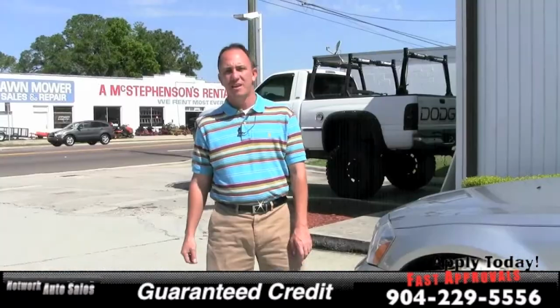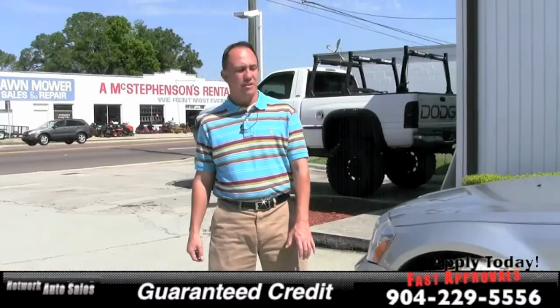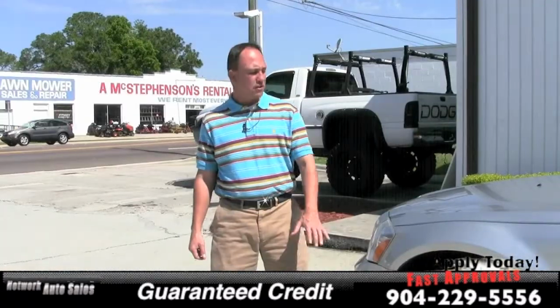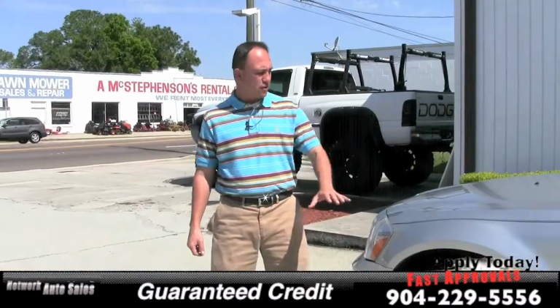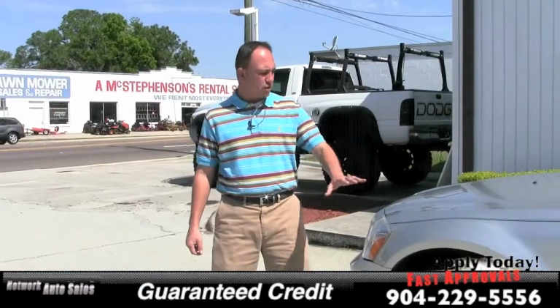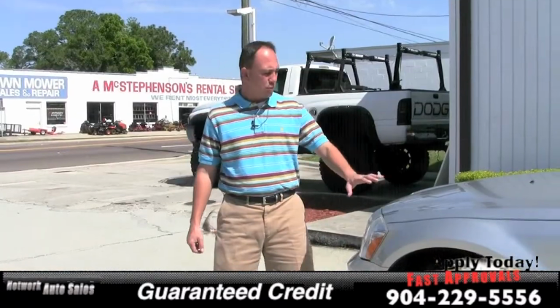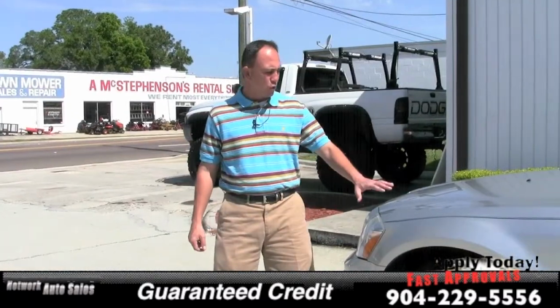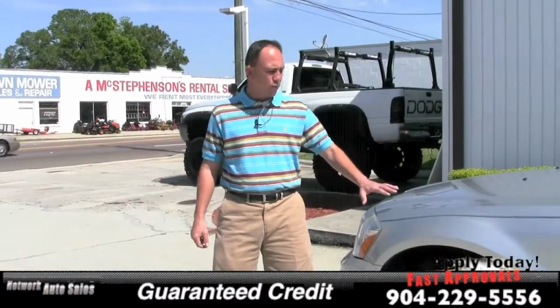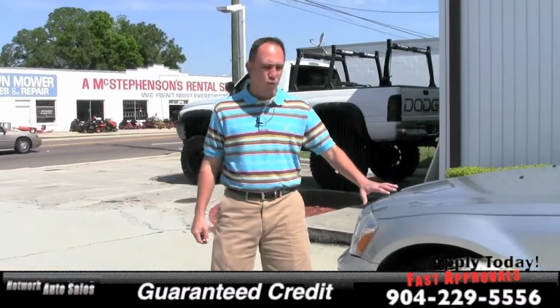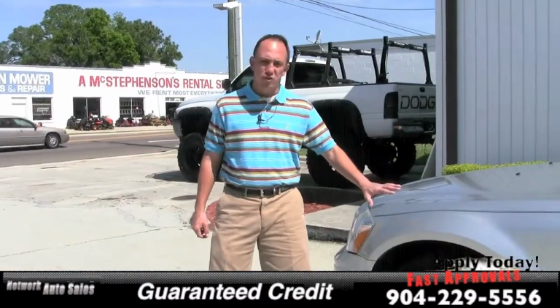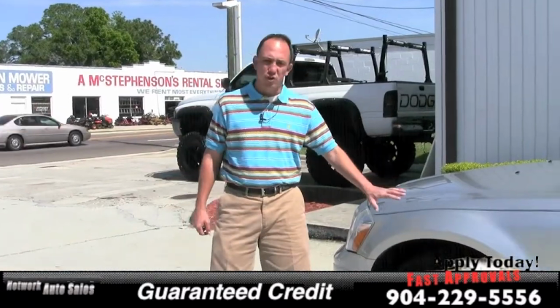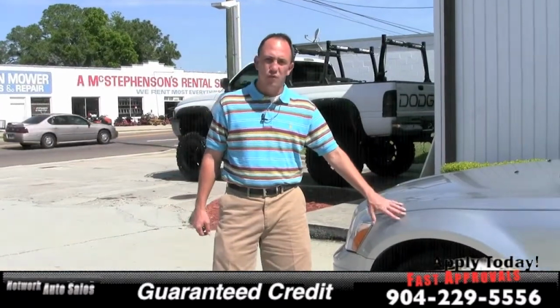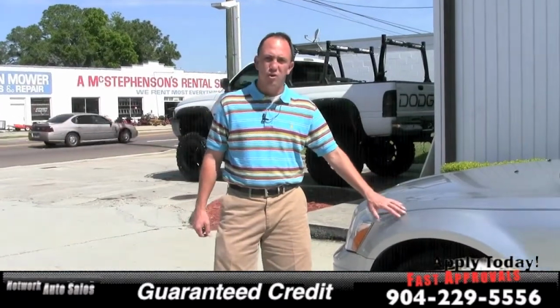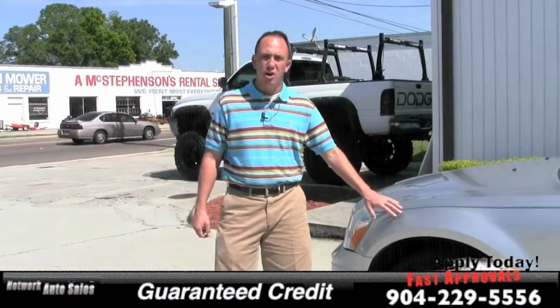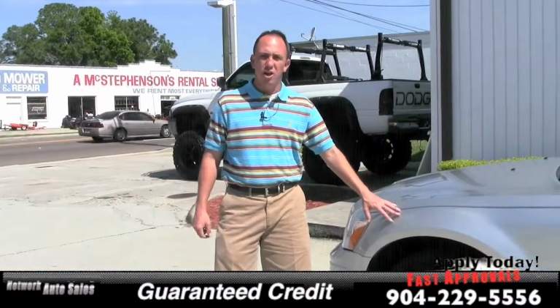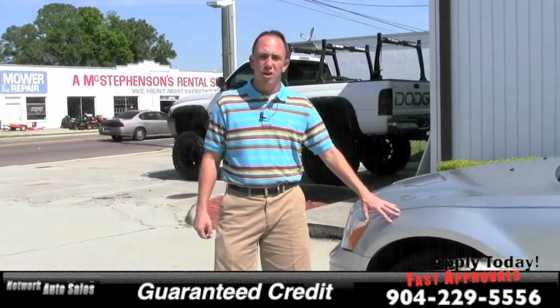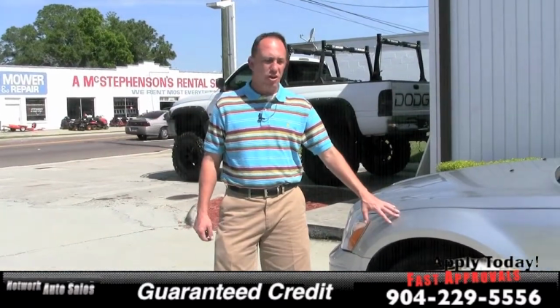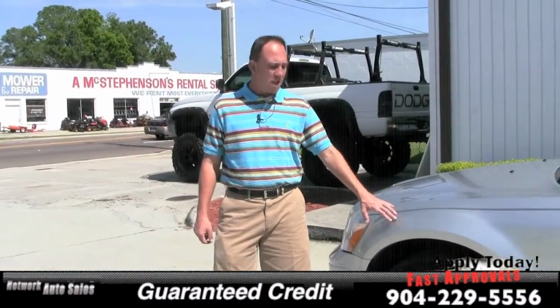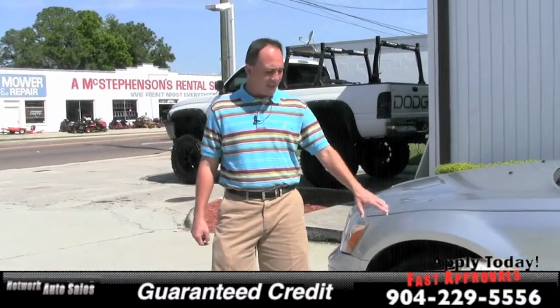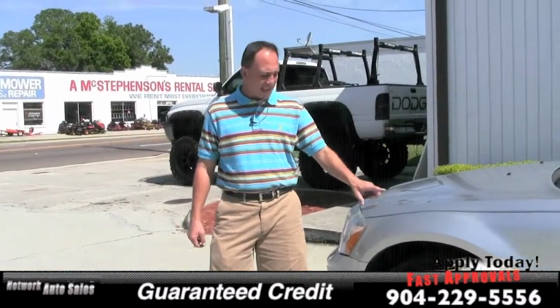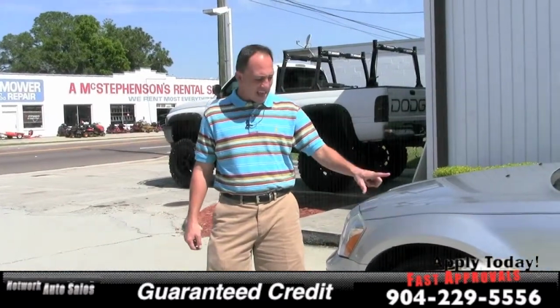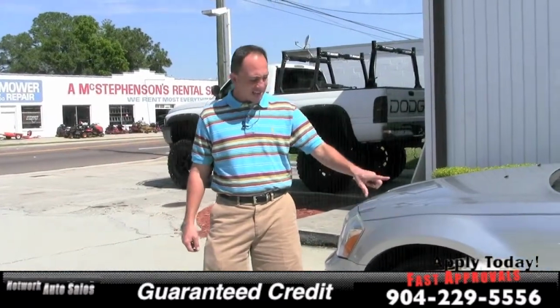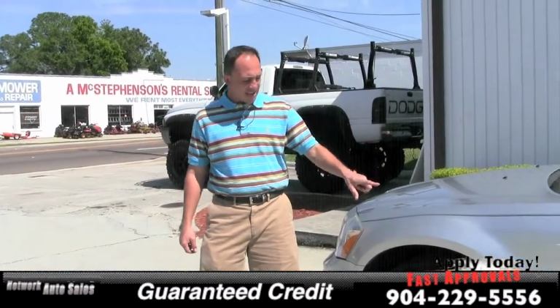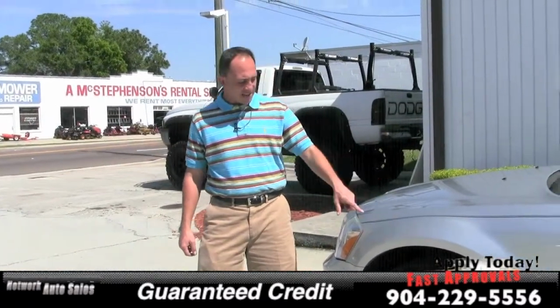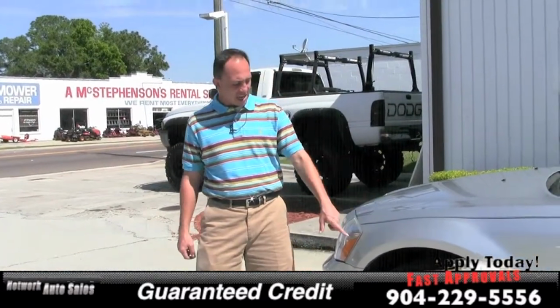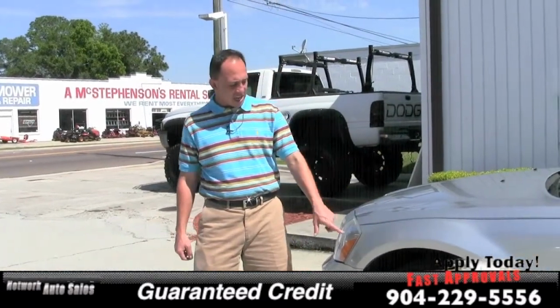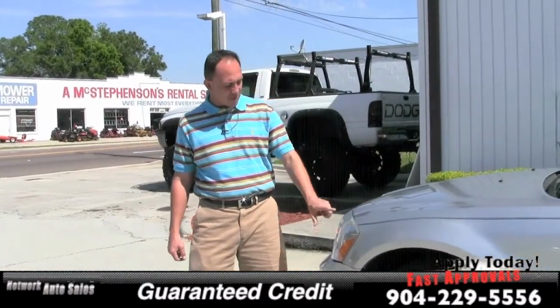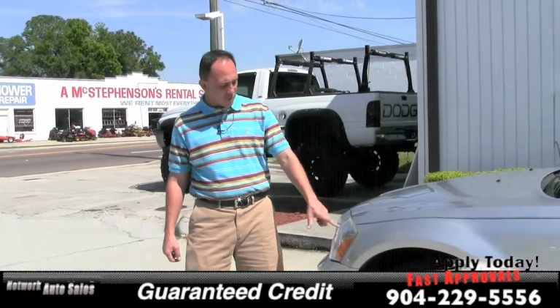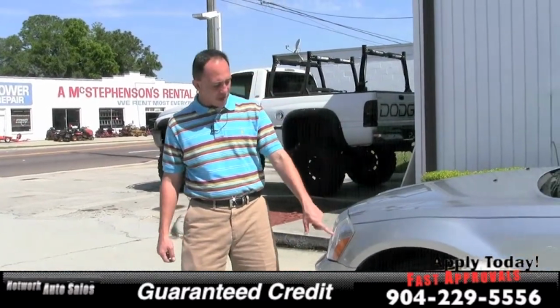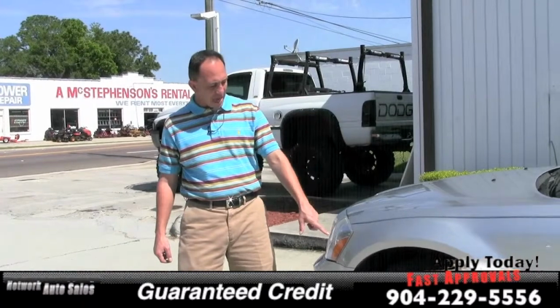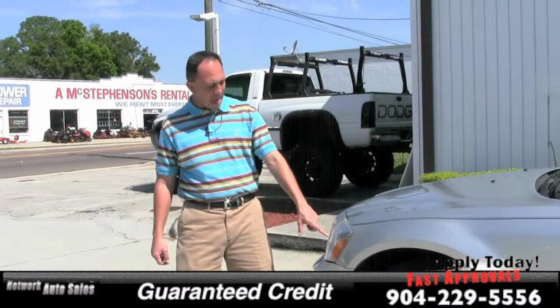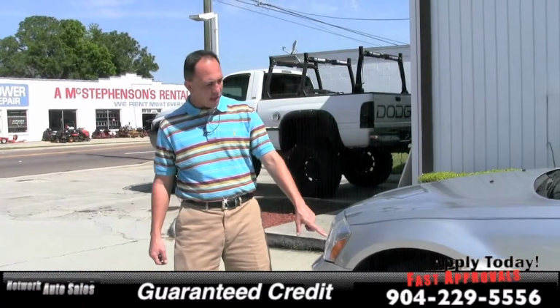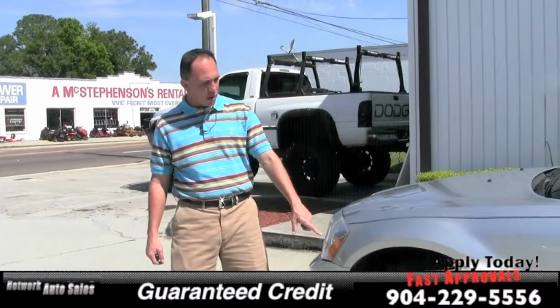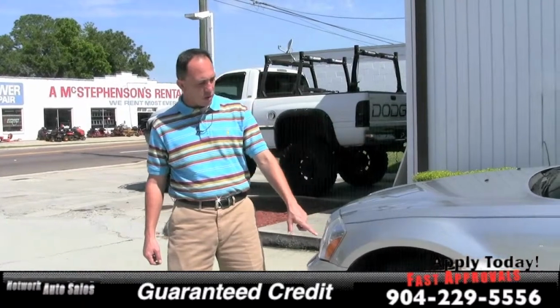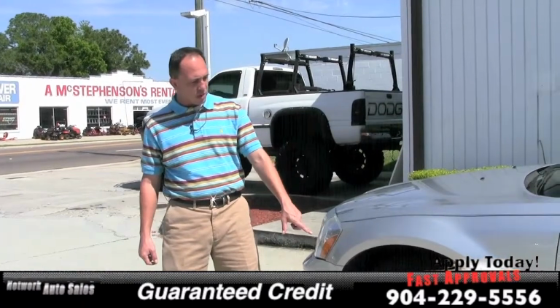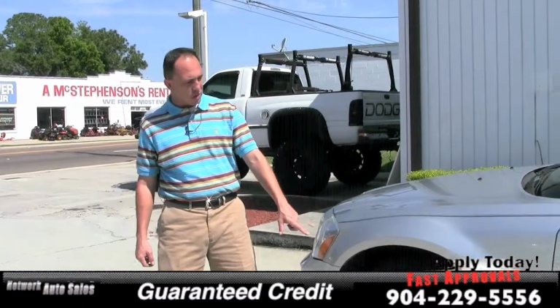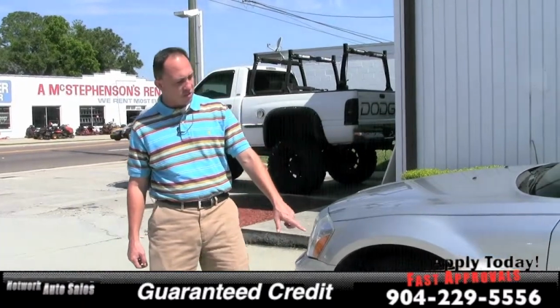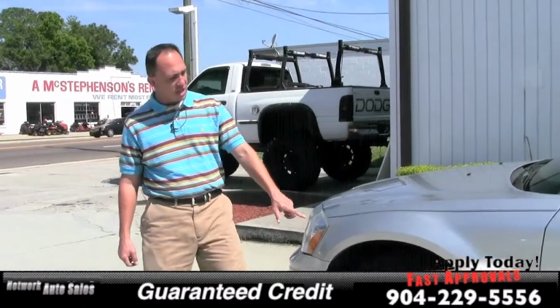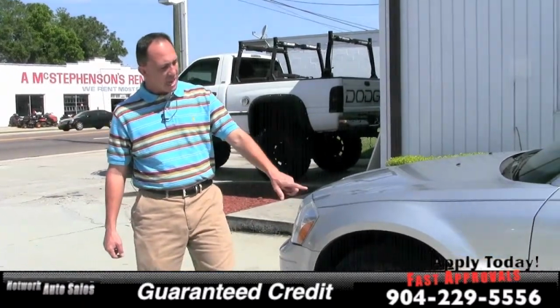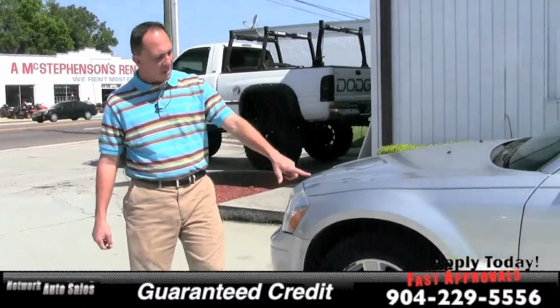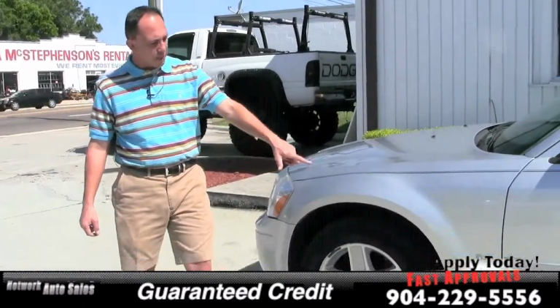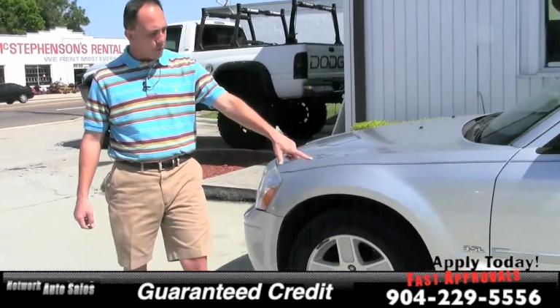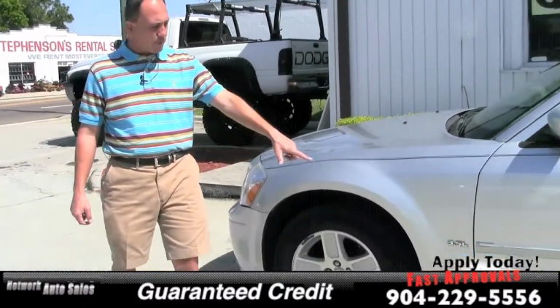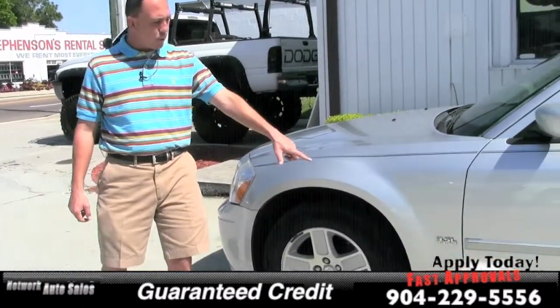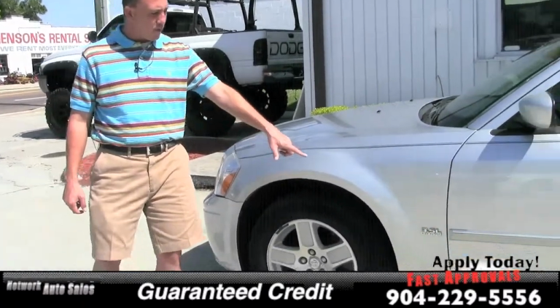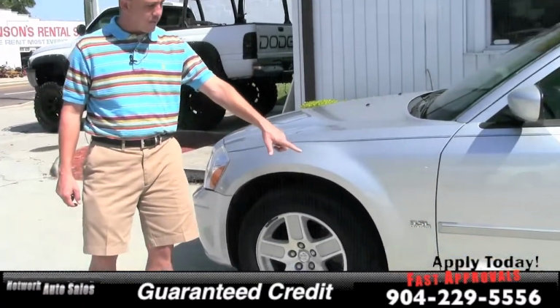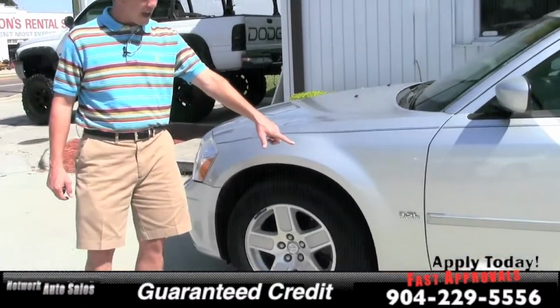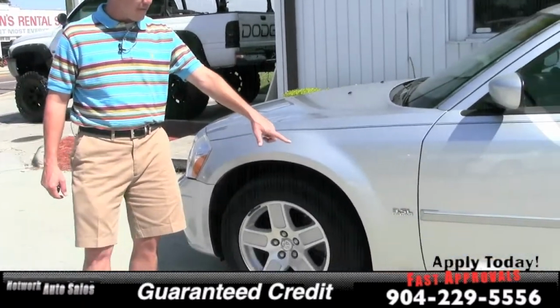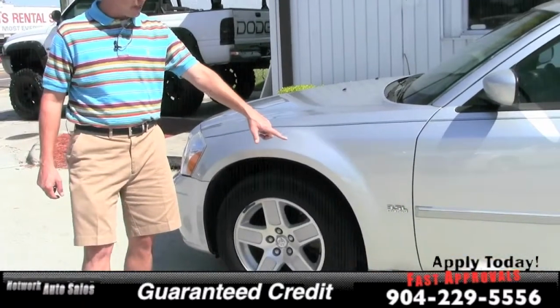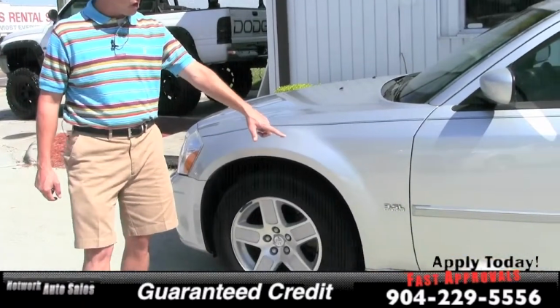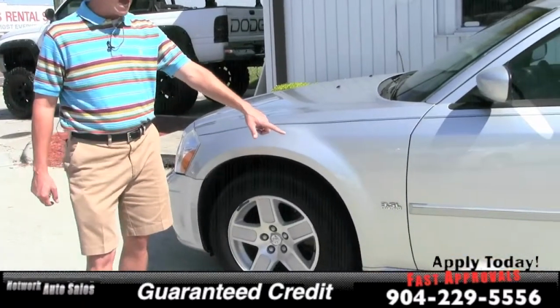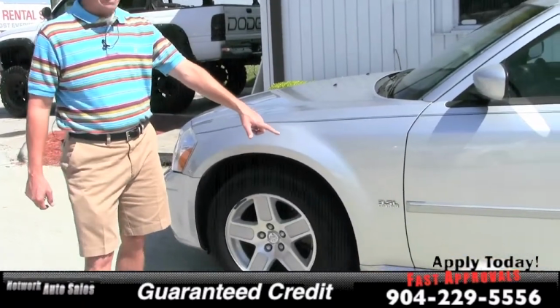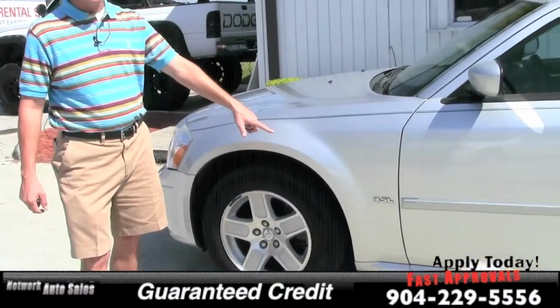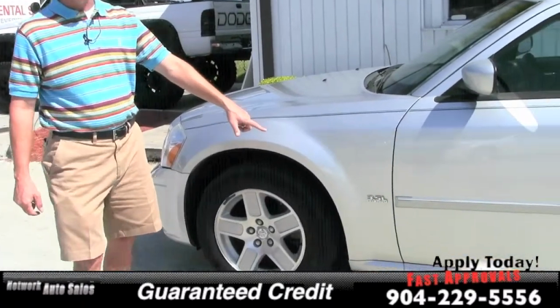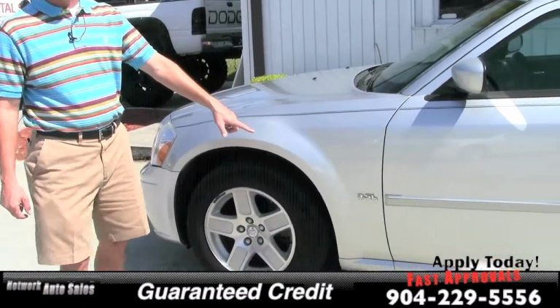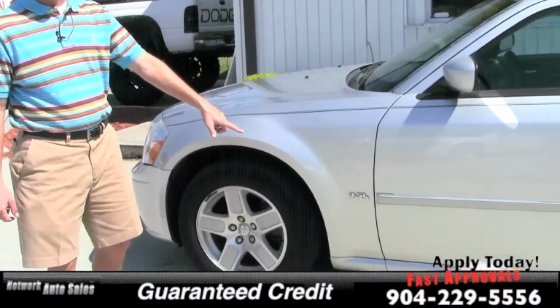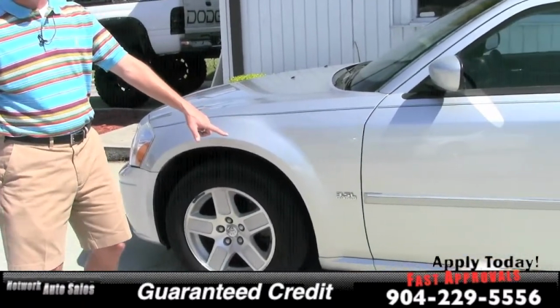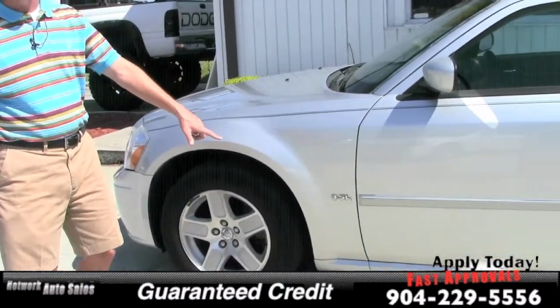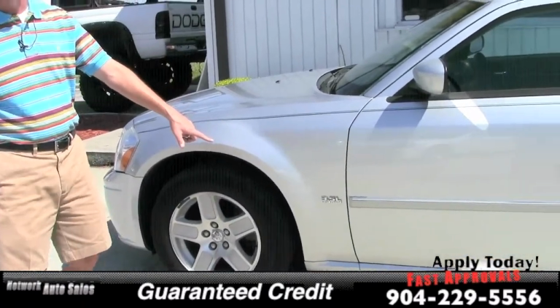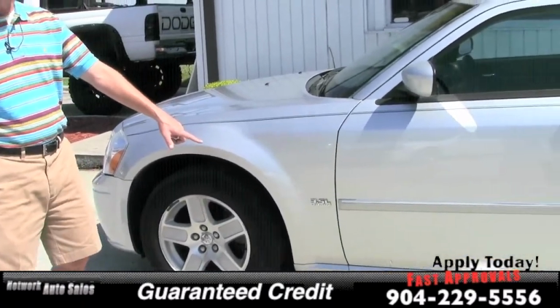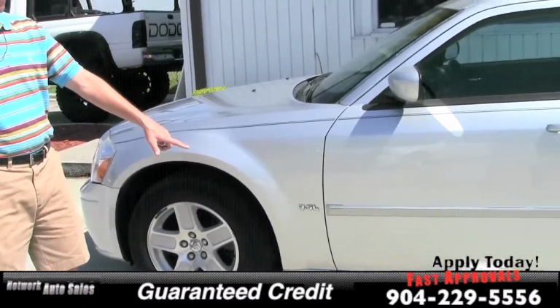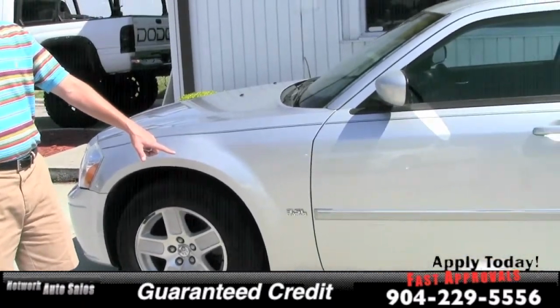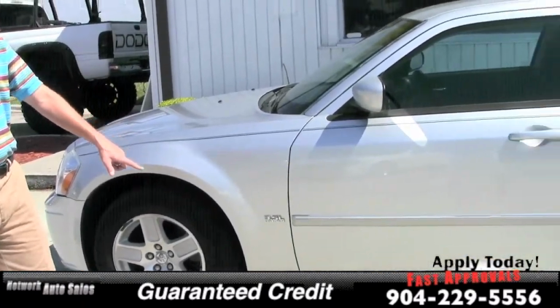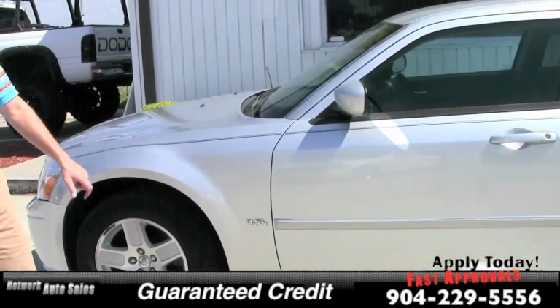This is the beautiful silver color. The SXT comes with the alloy wheels and the 3.5 liter high output V6 motor.